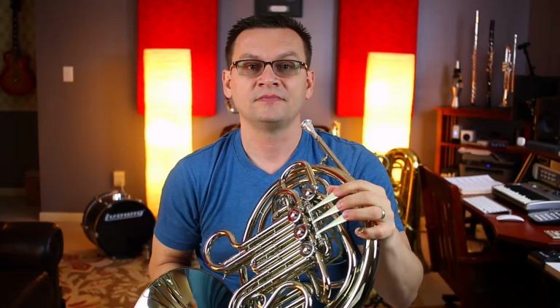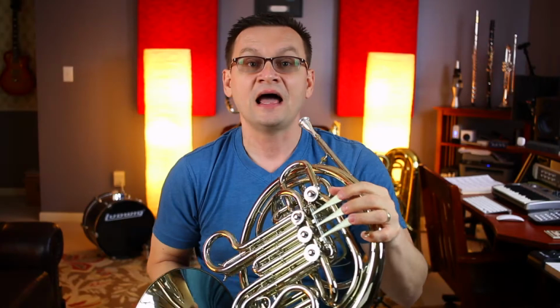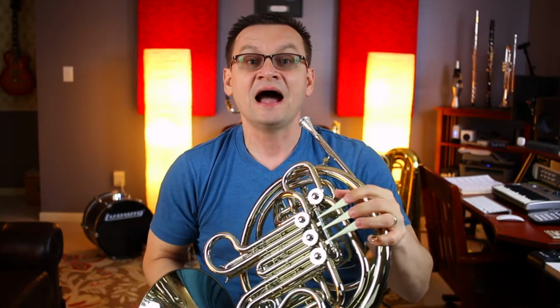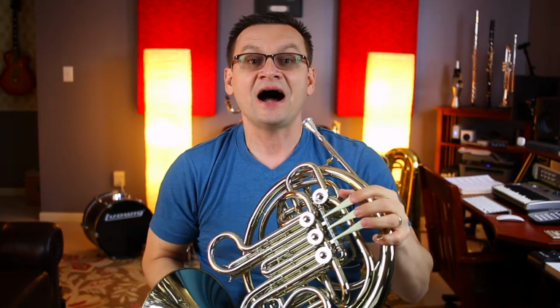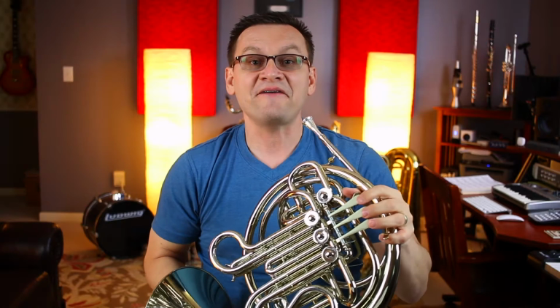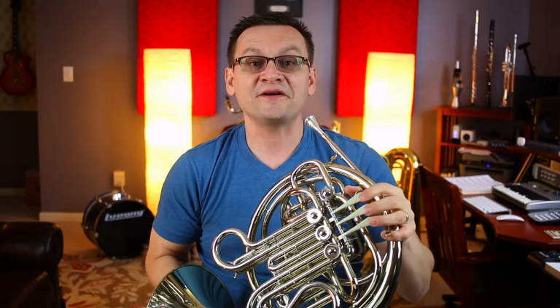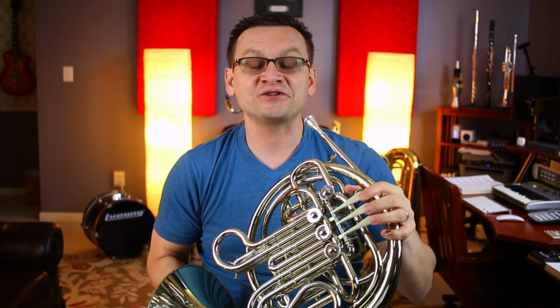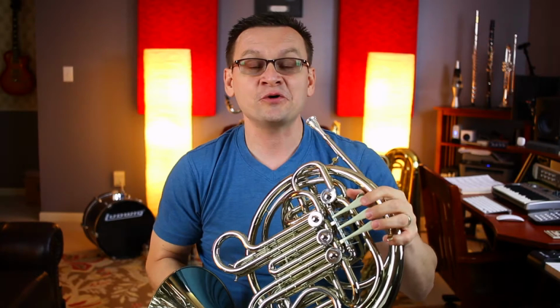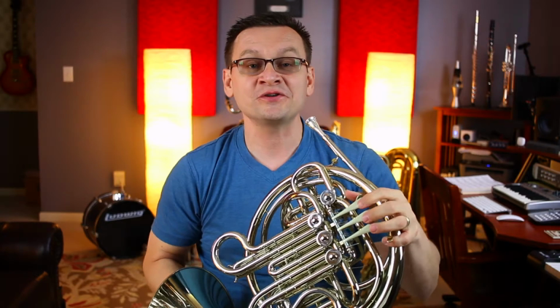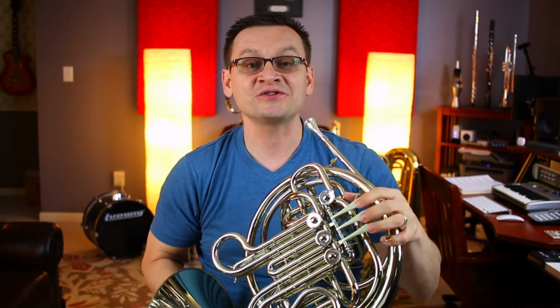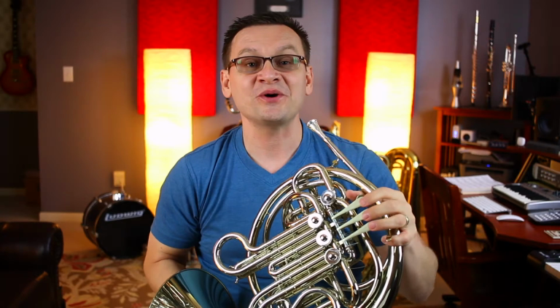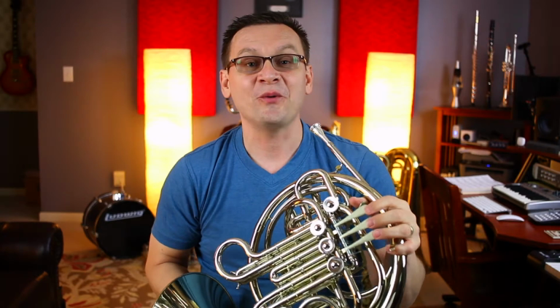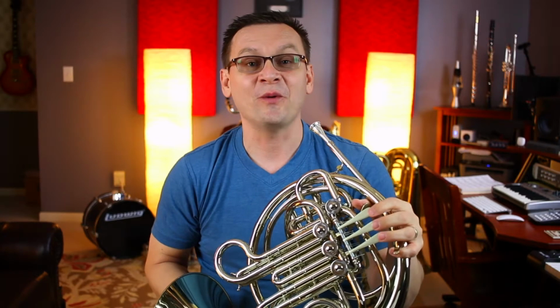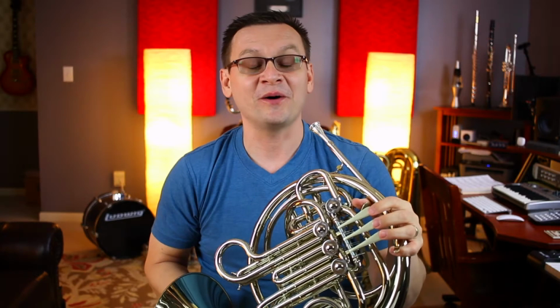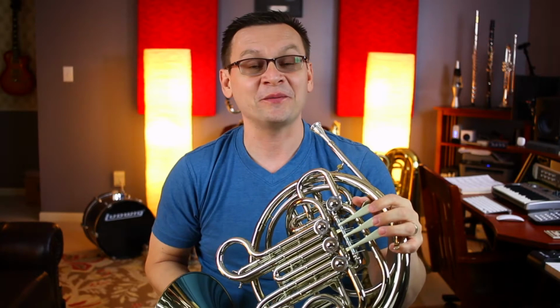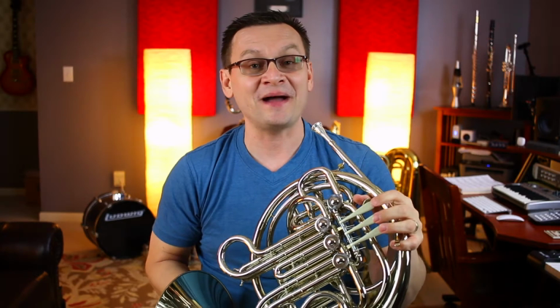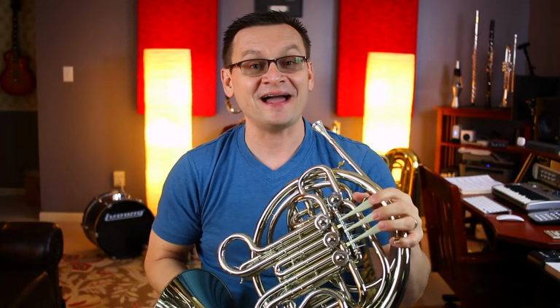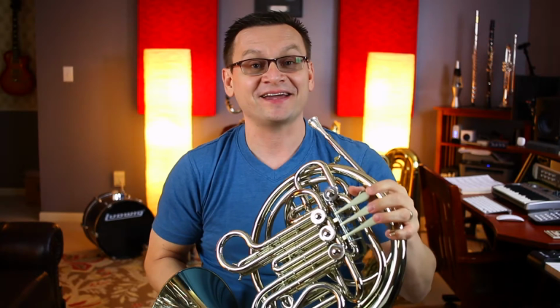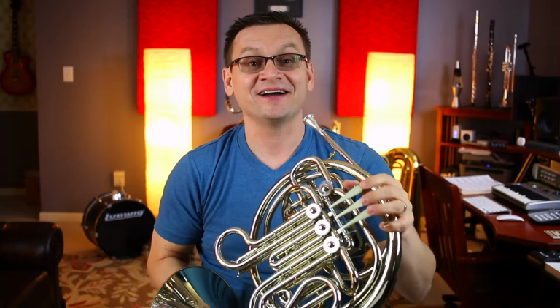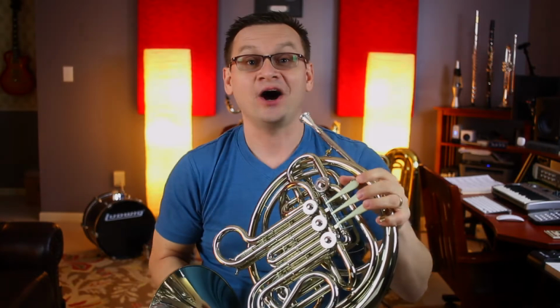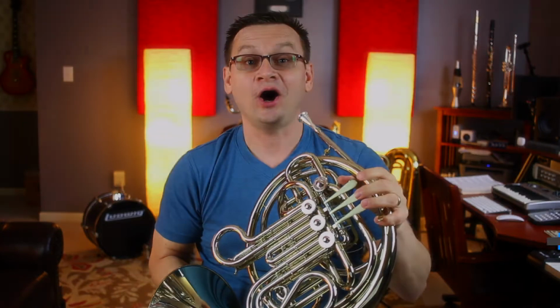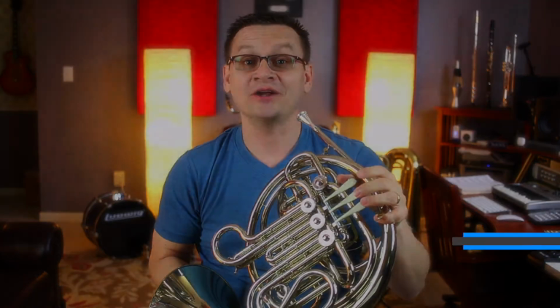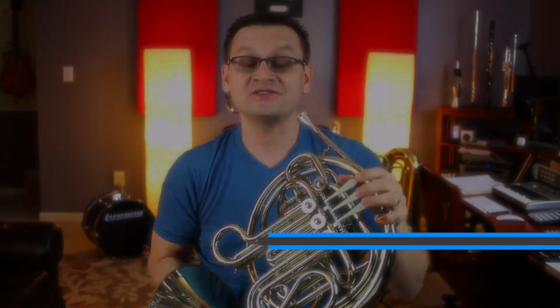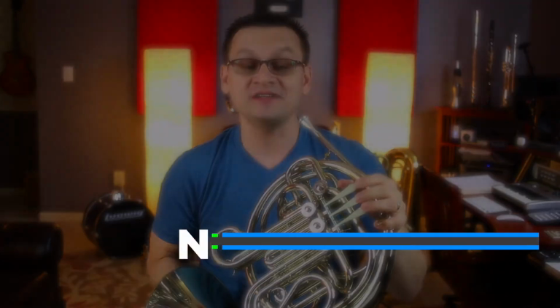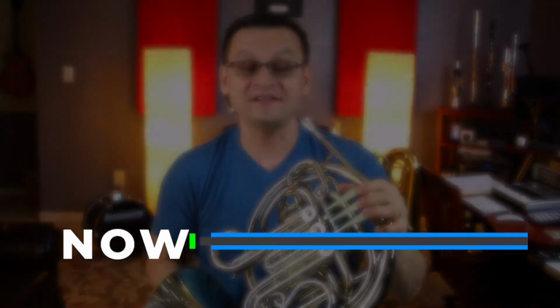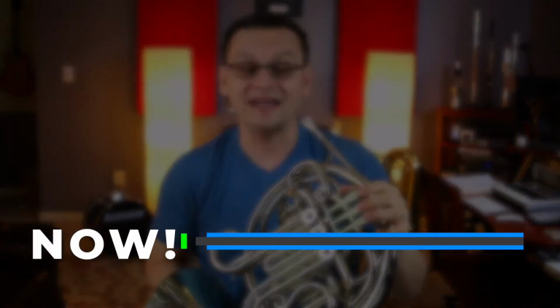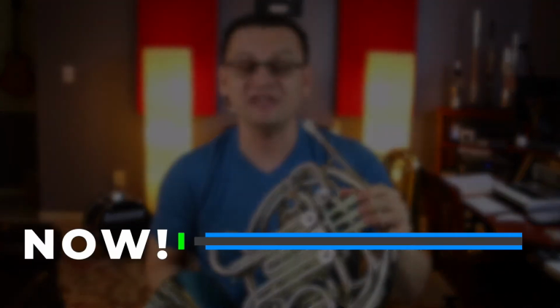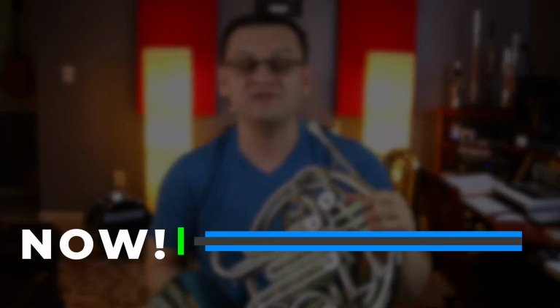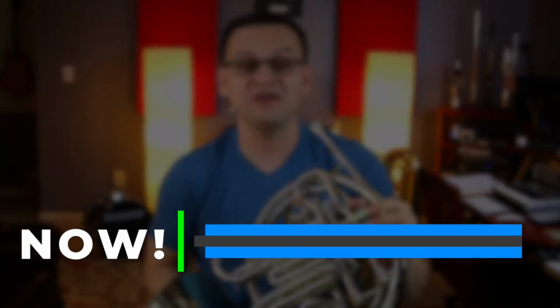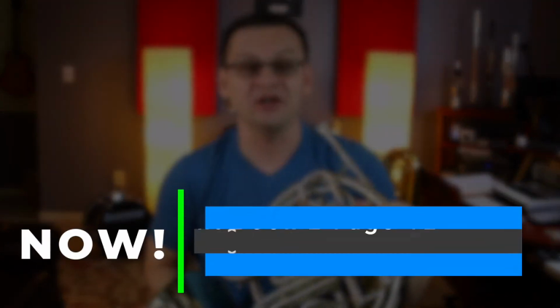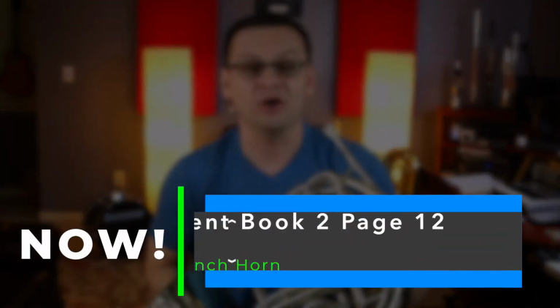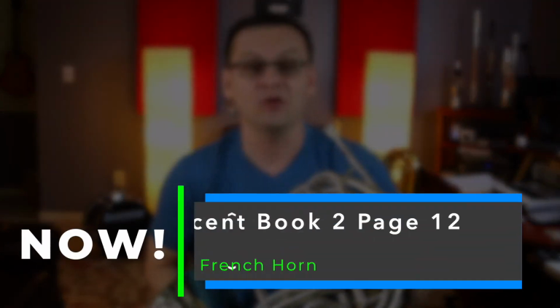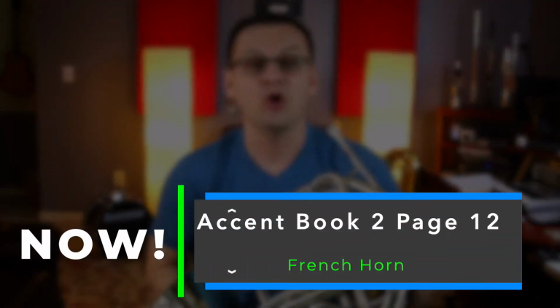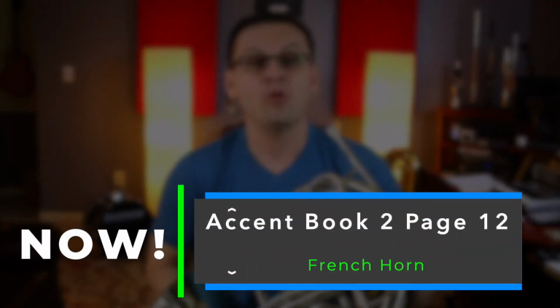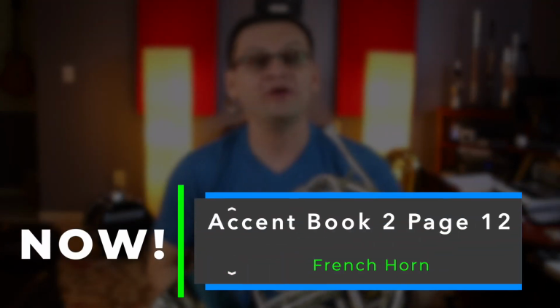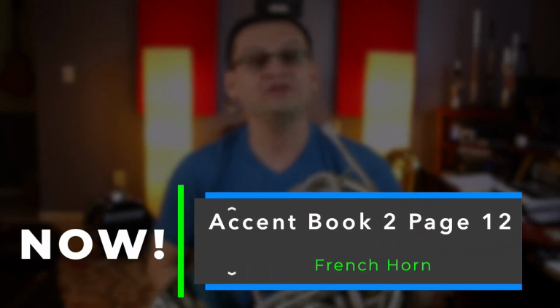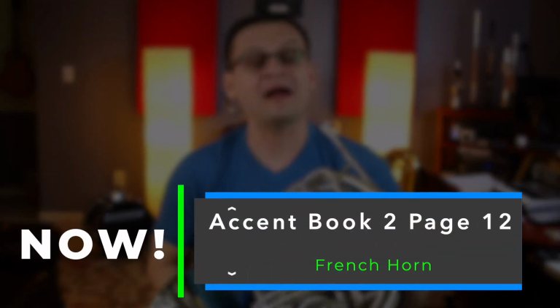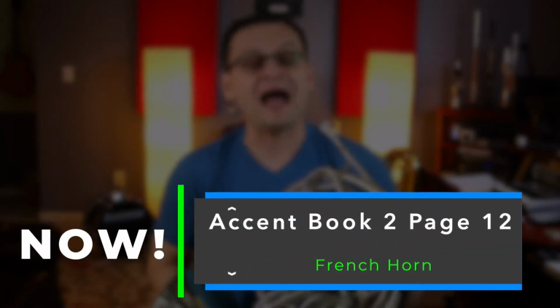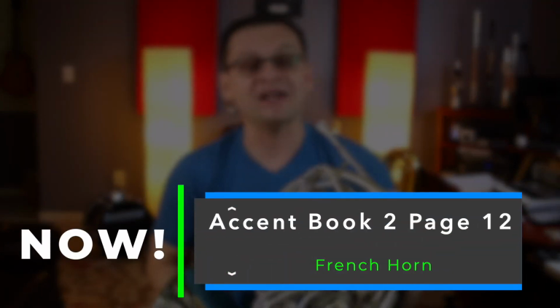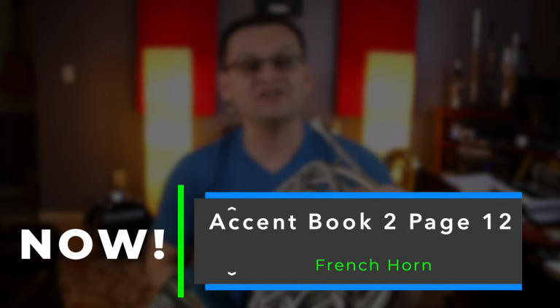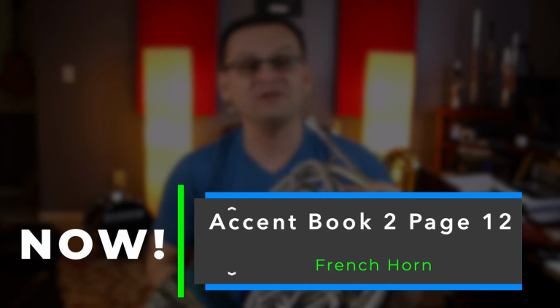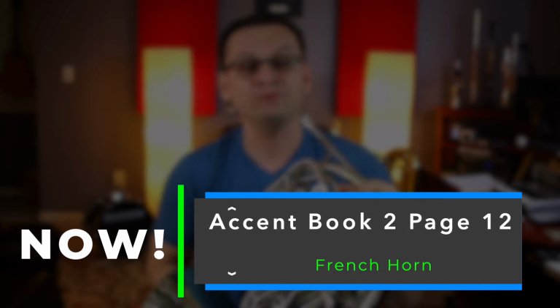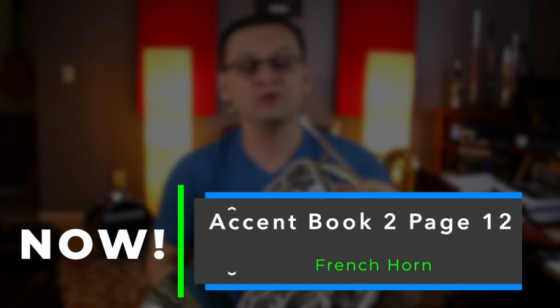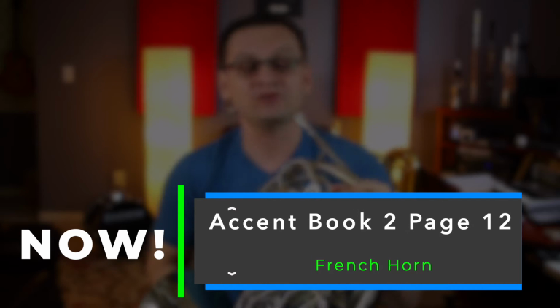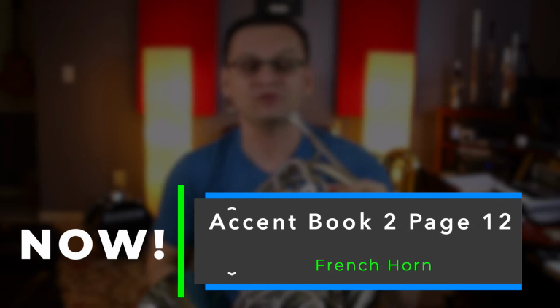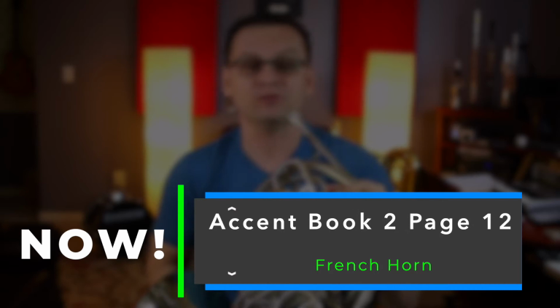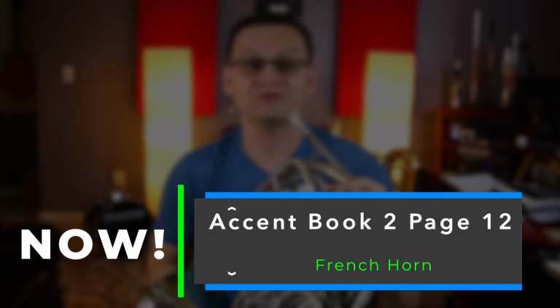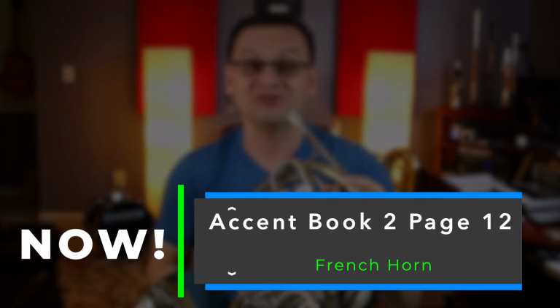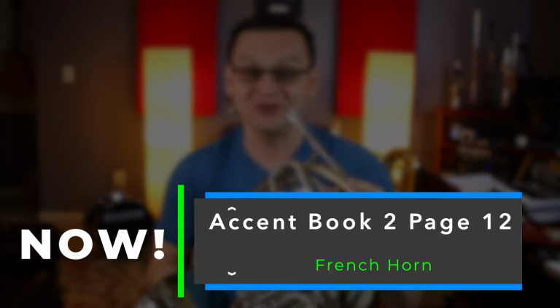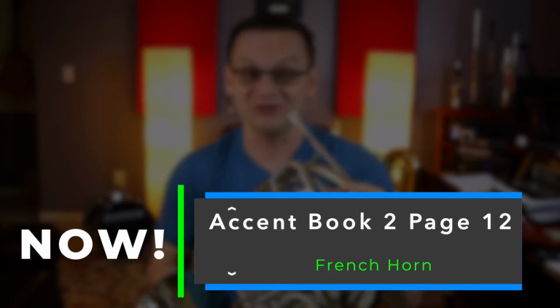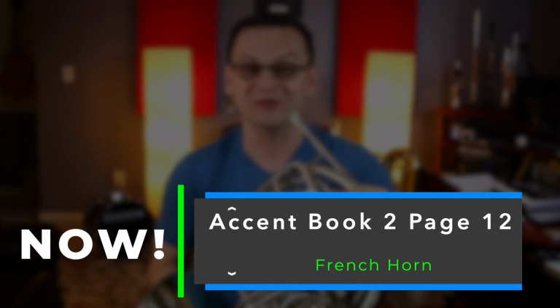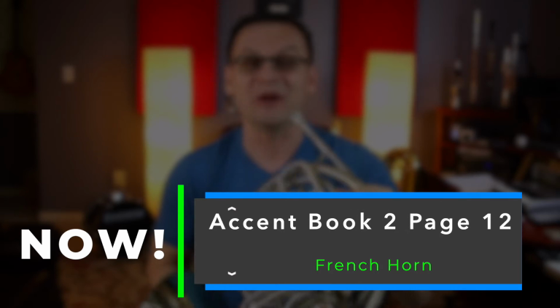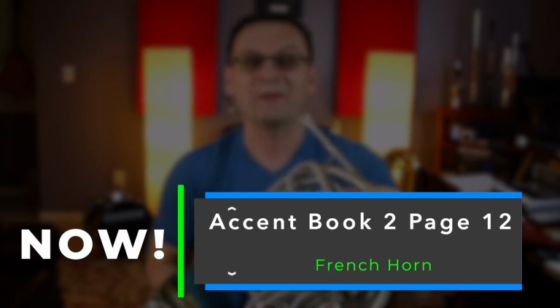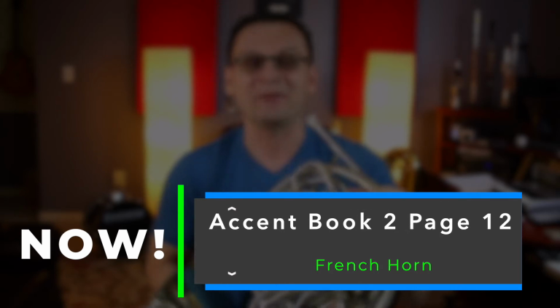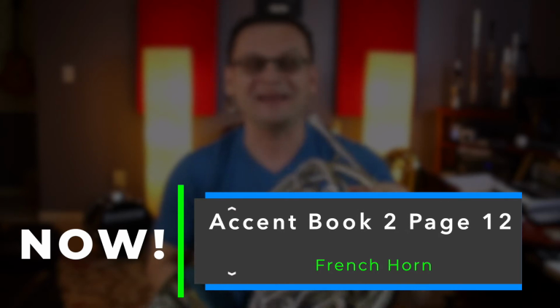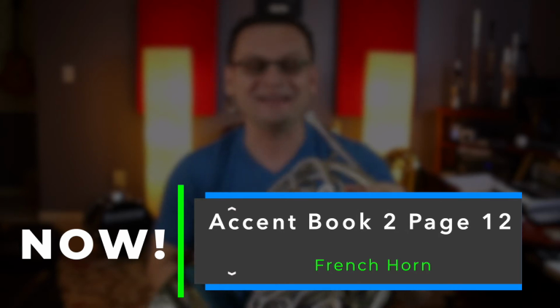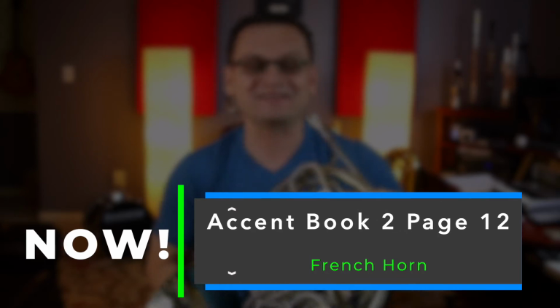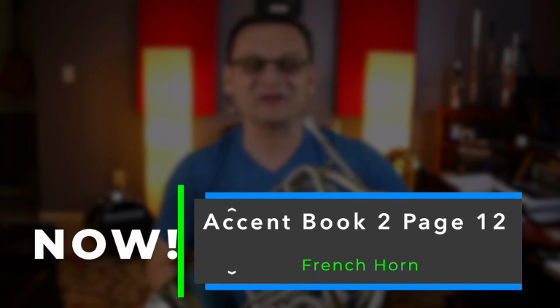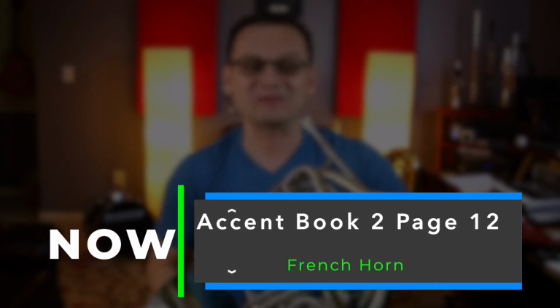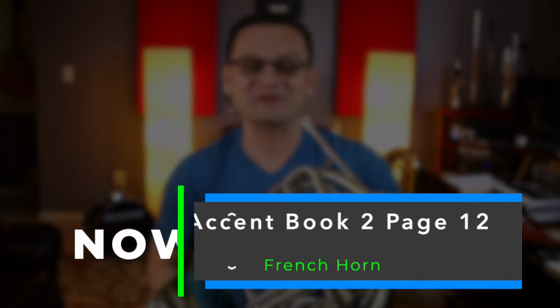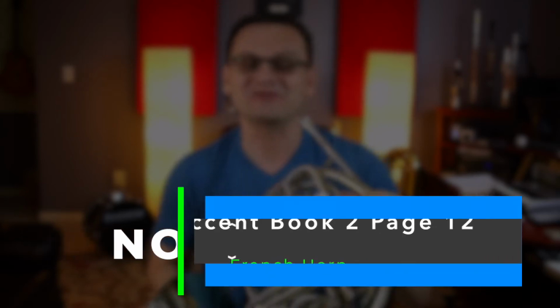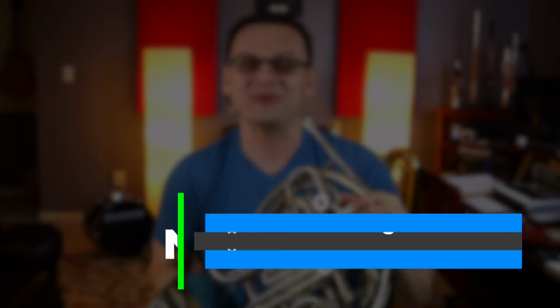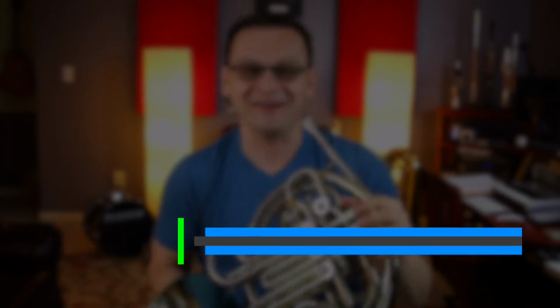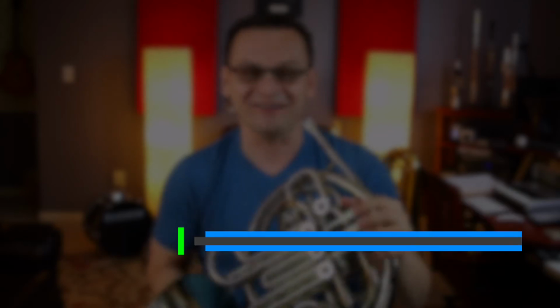Hi French Horns, welcome back. On today's video, we're going to do Accent Book 2, page number 12.